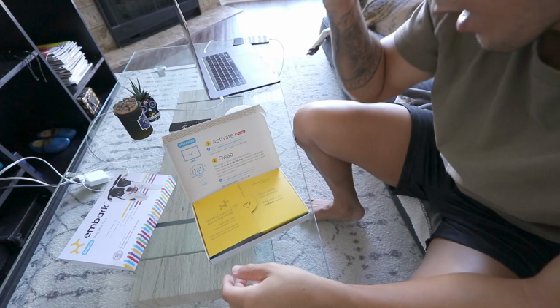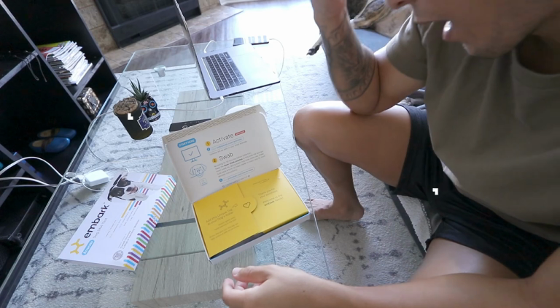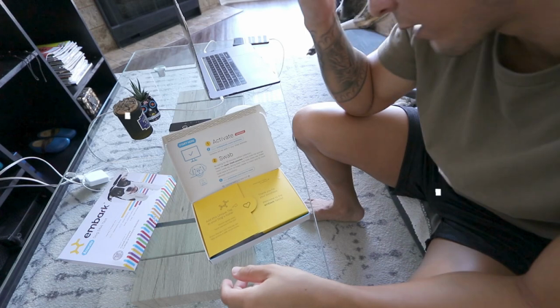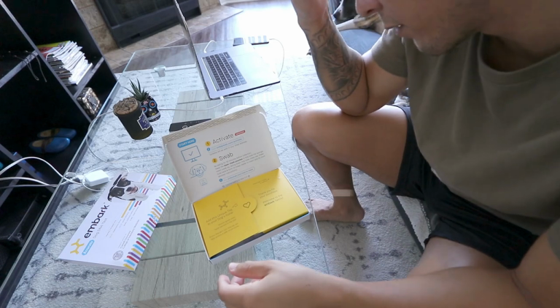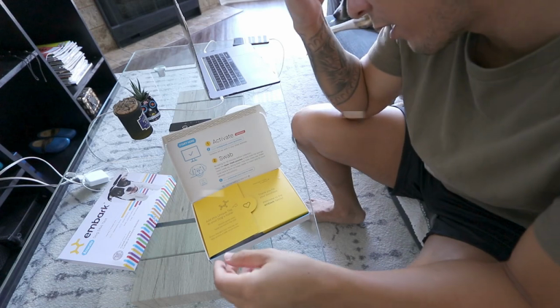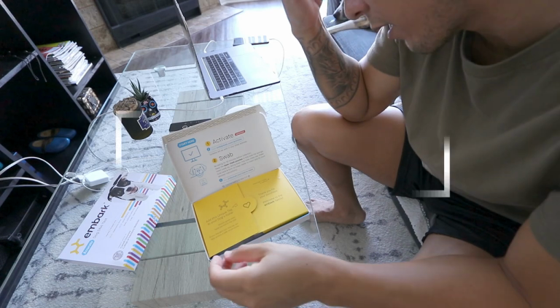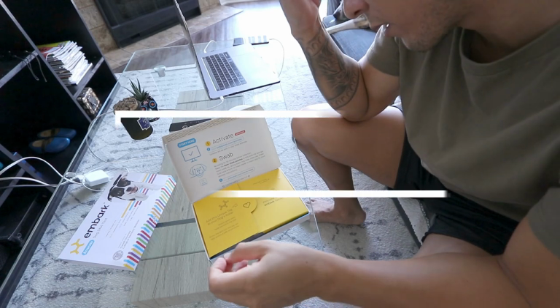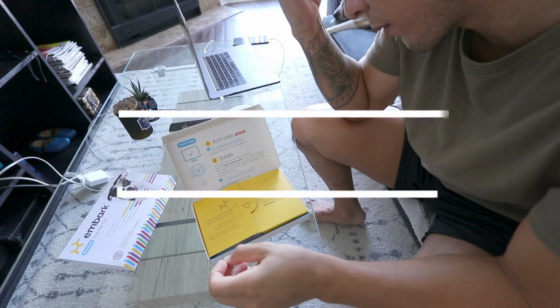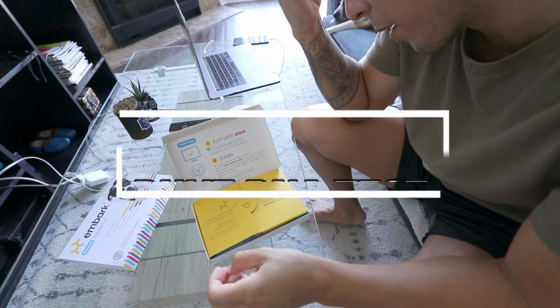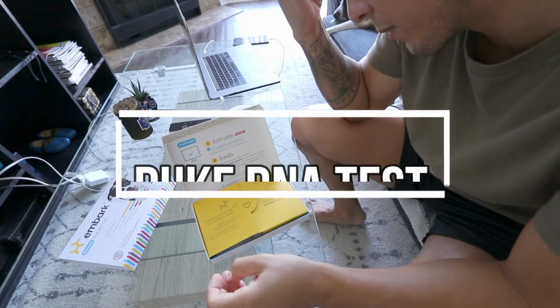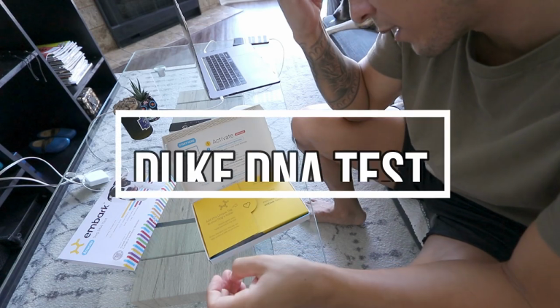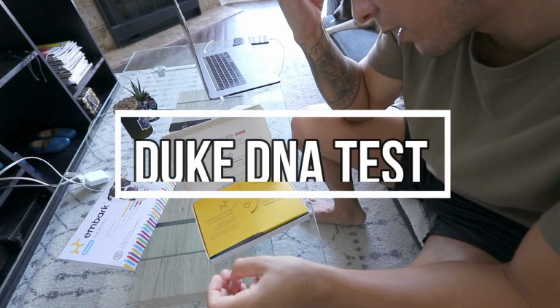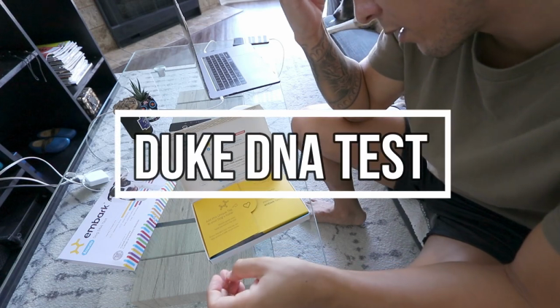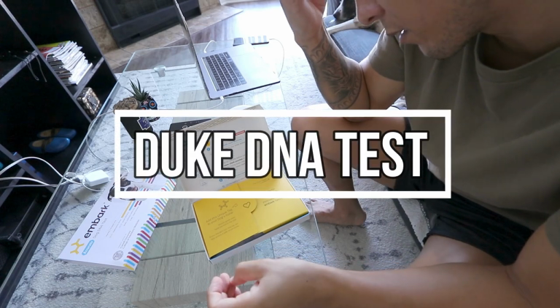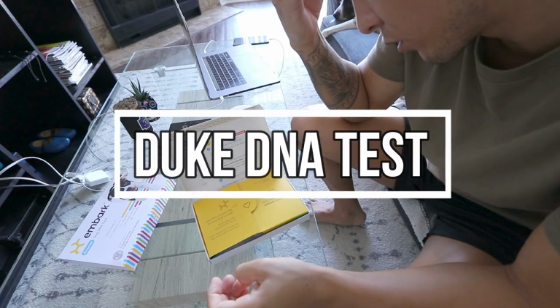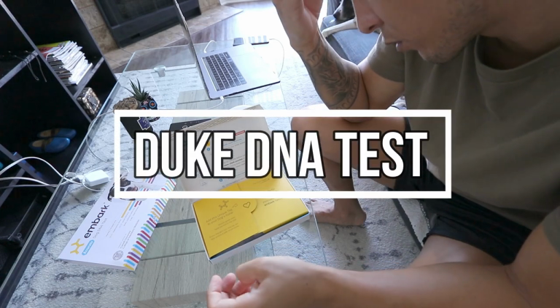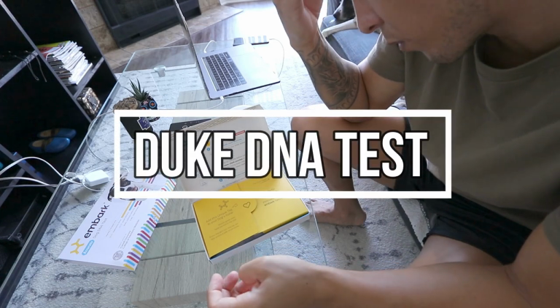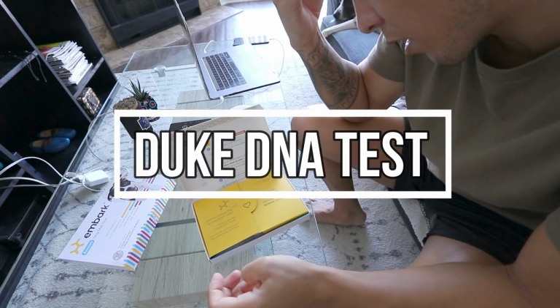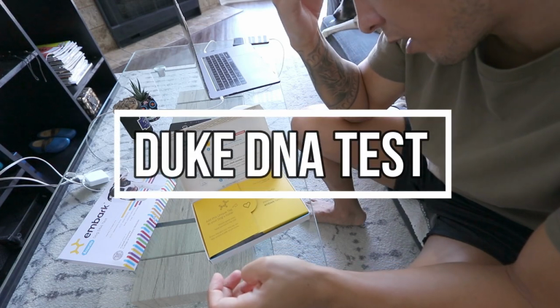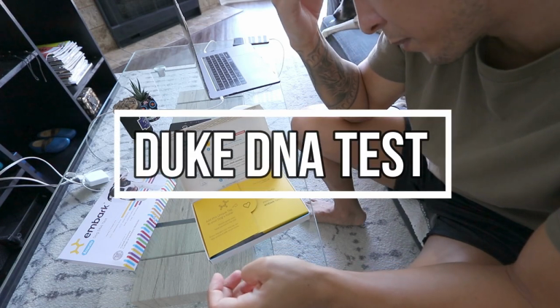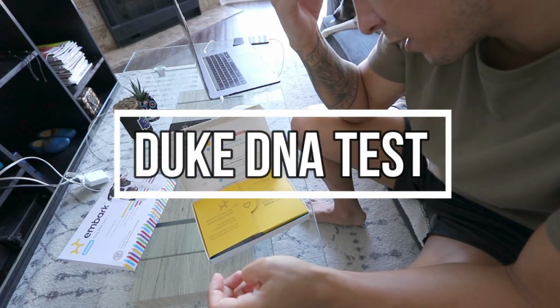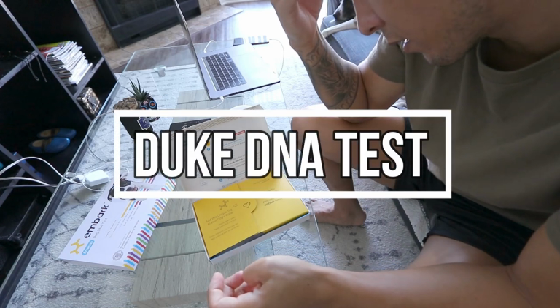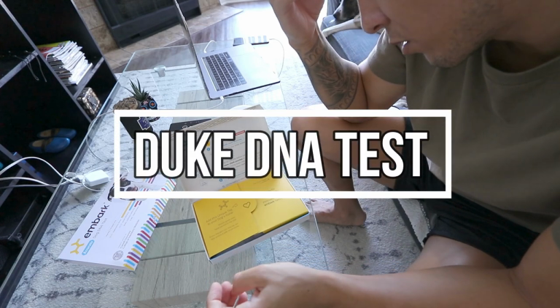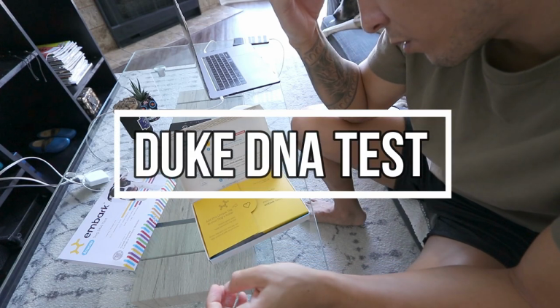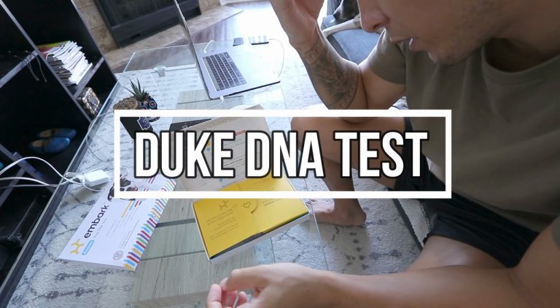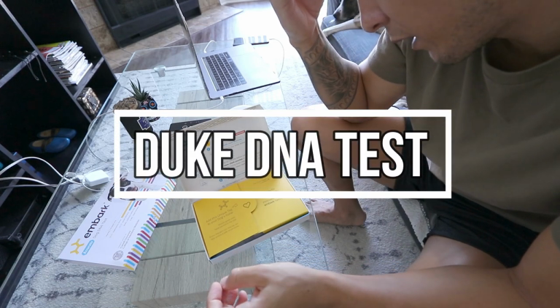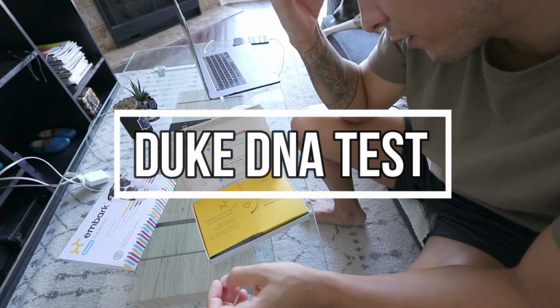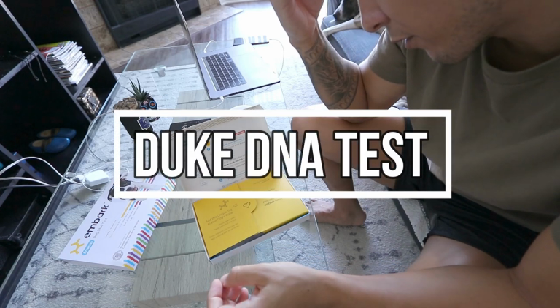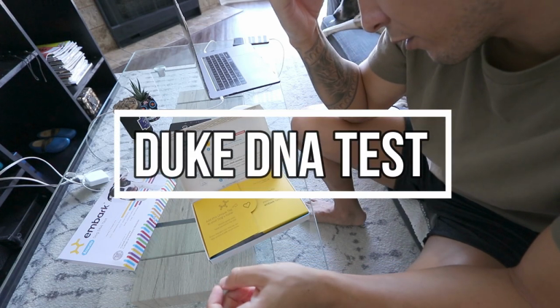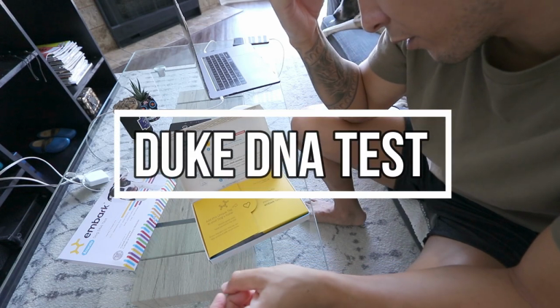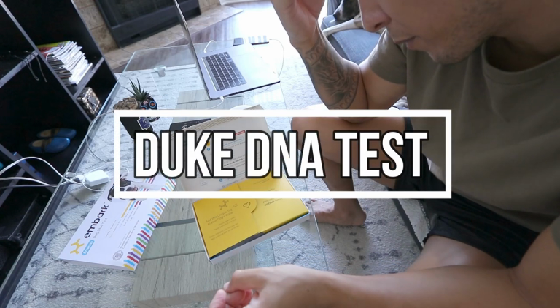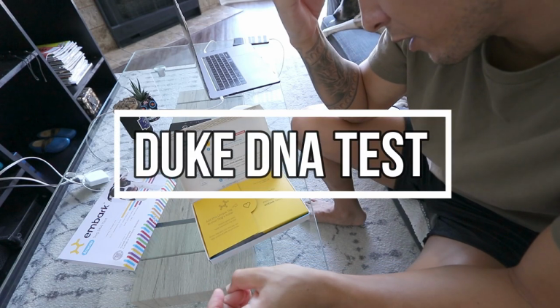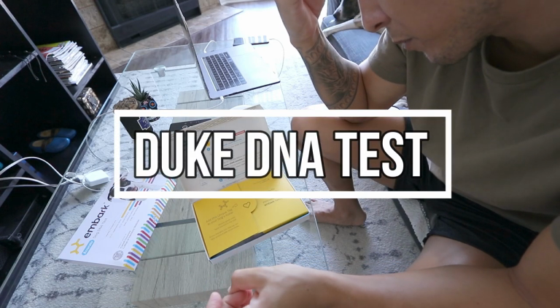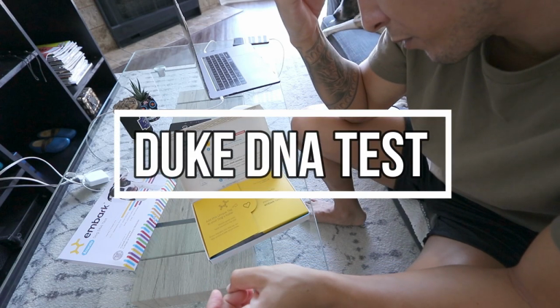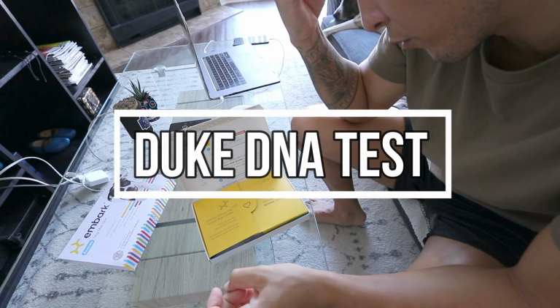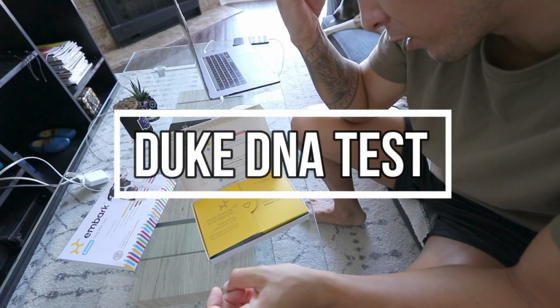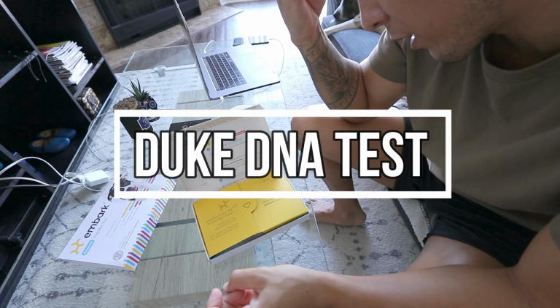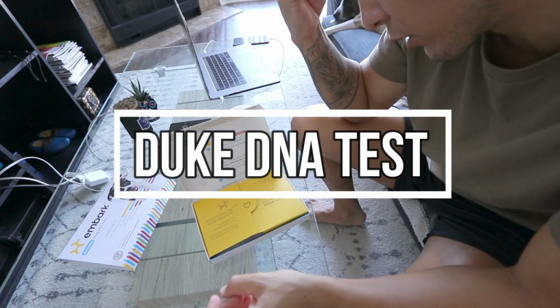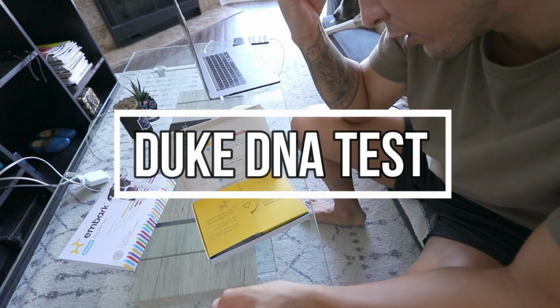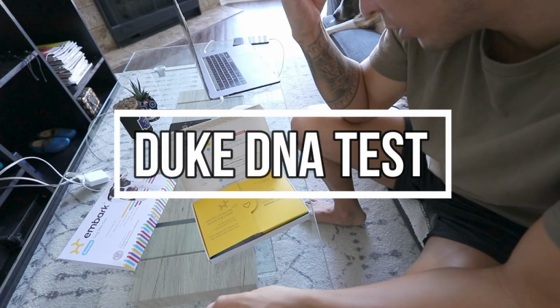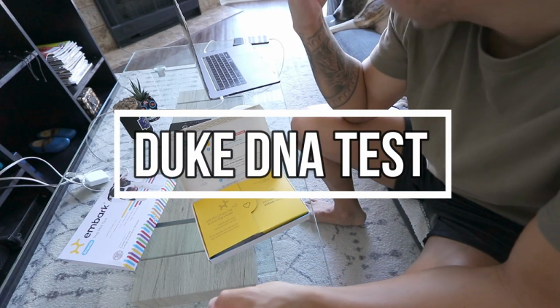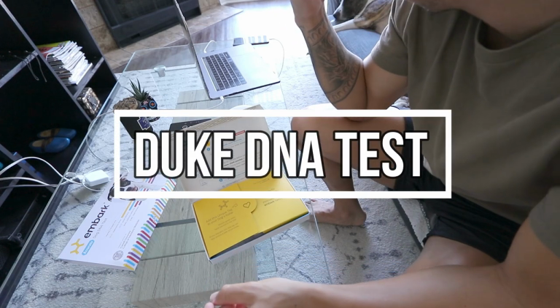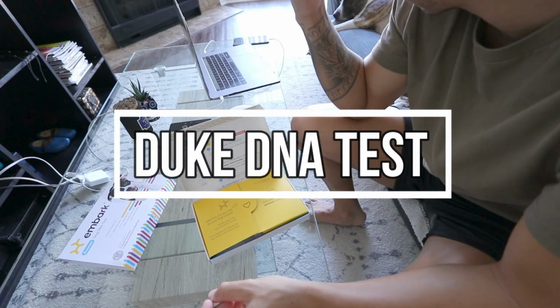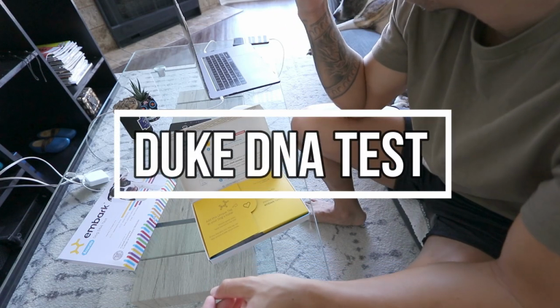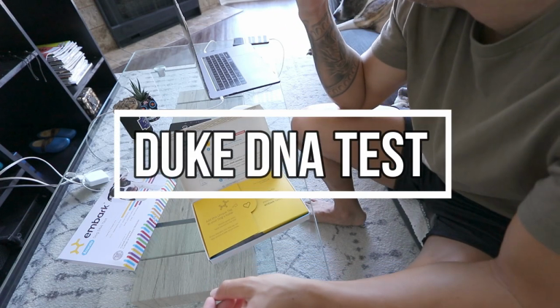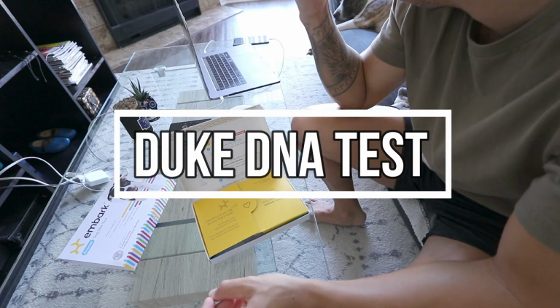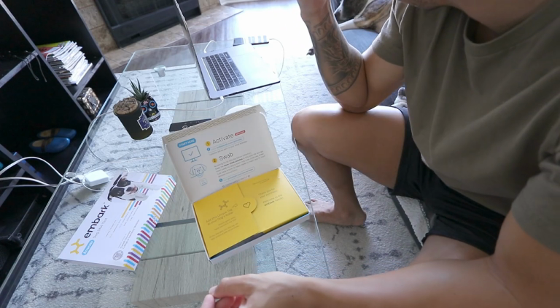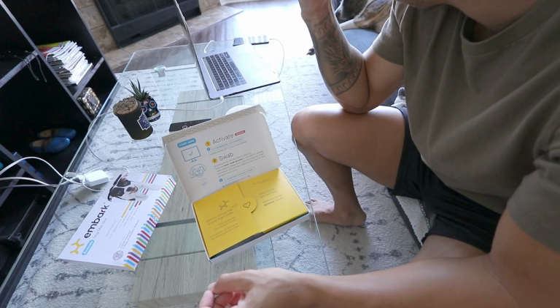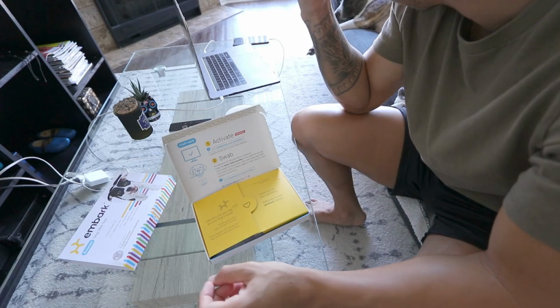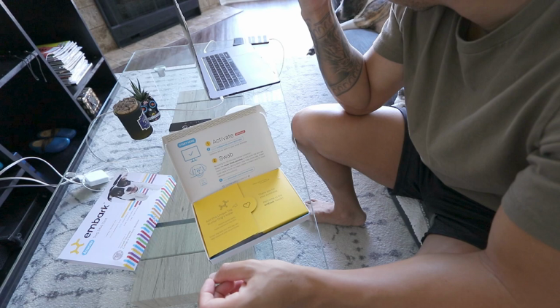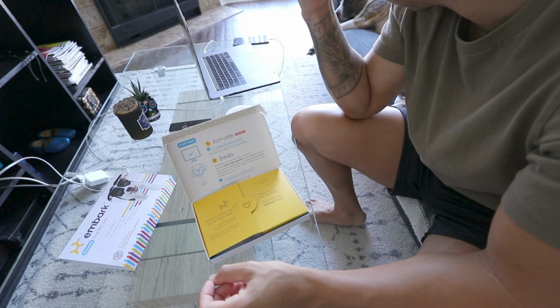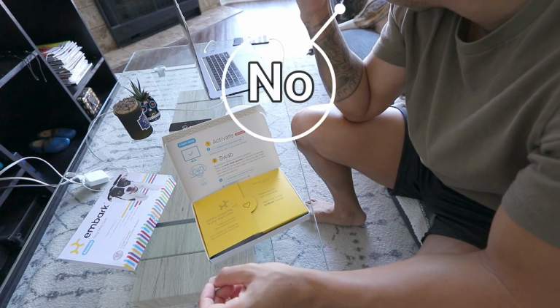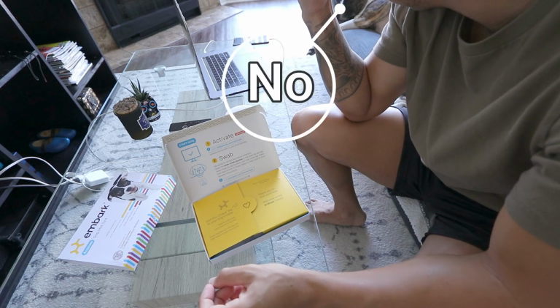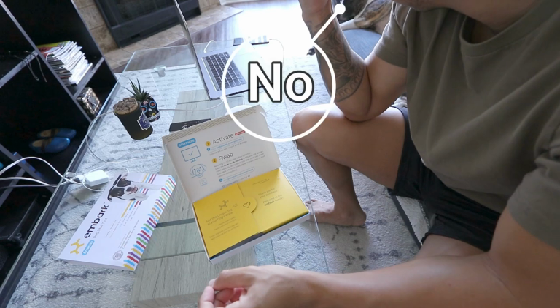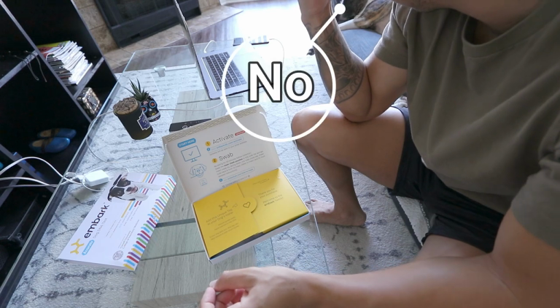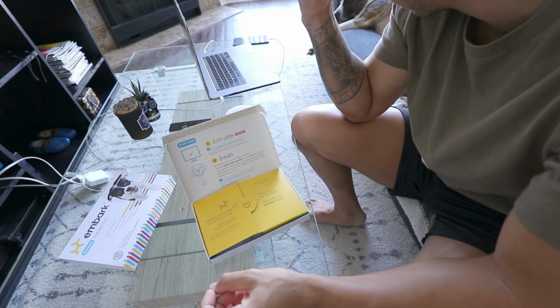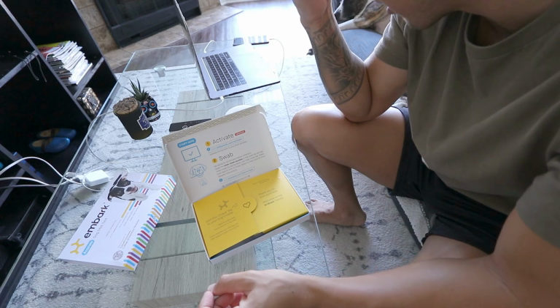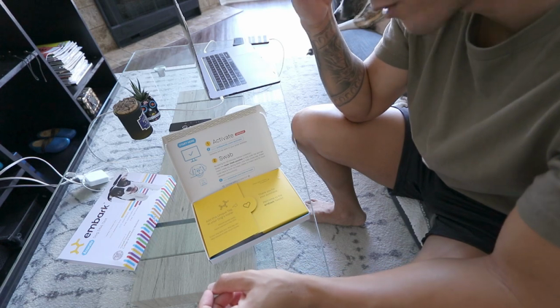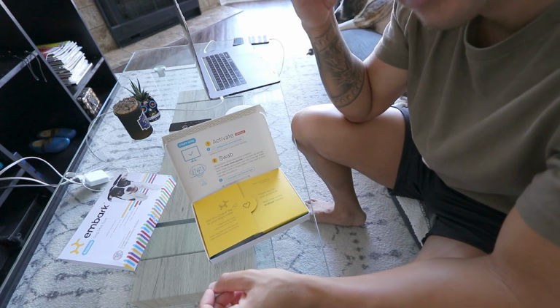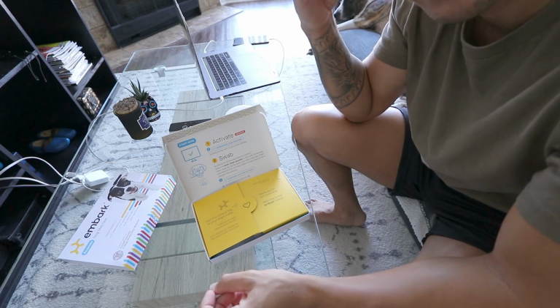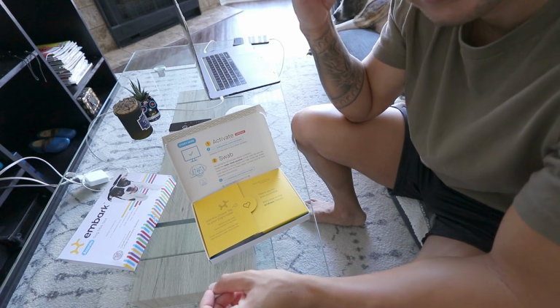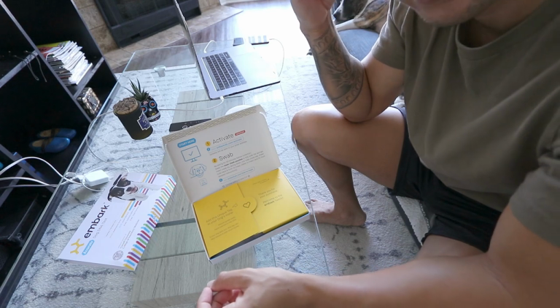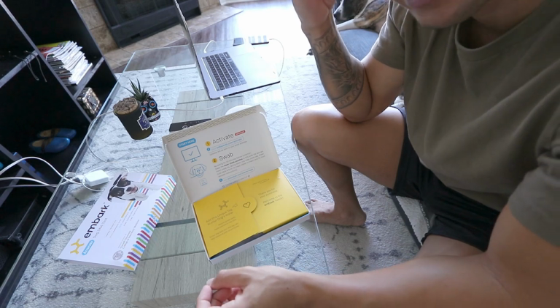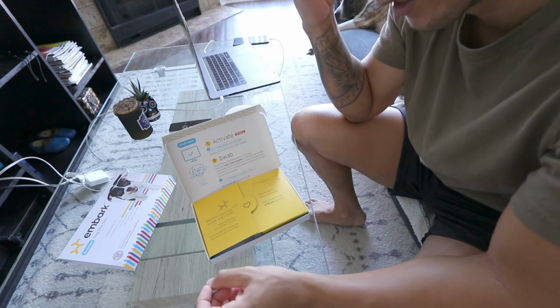Activate at the website. Swab. No eating for 30 minutes before collection. Duke, have you eaten anything? No? Okay, you're good.